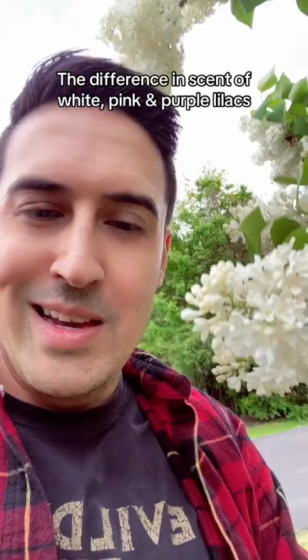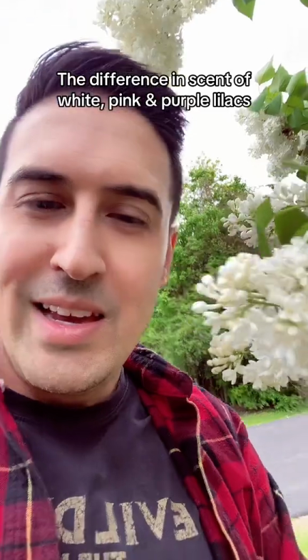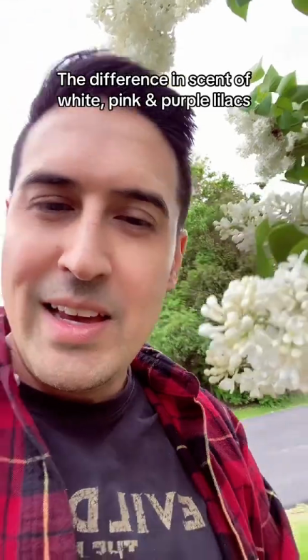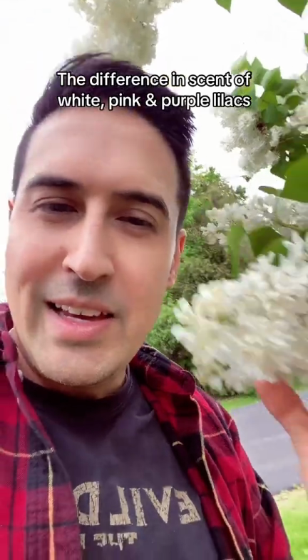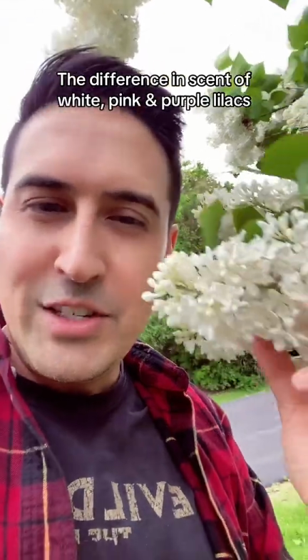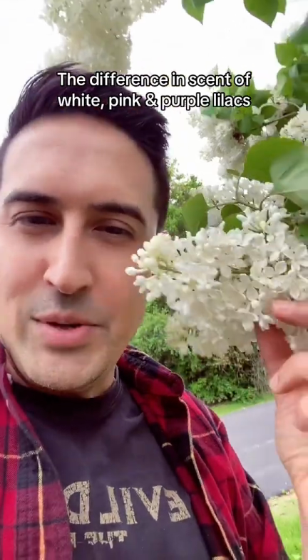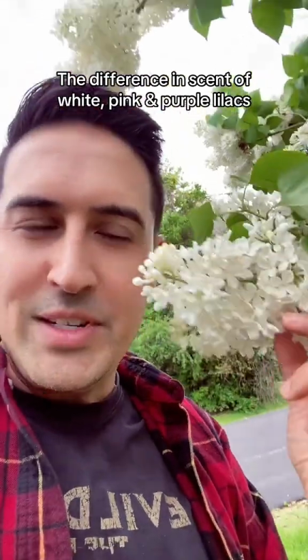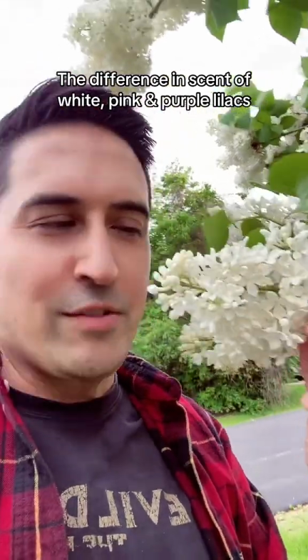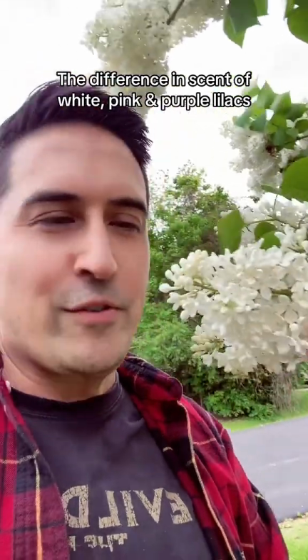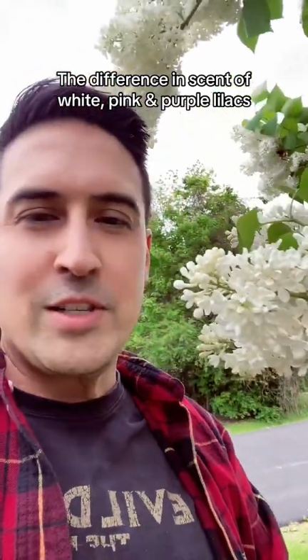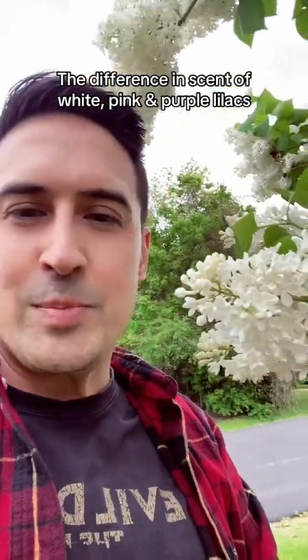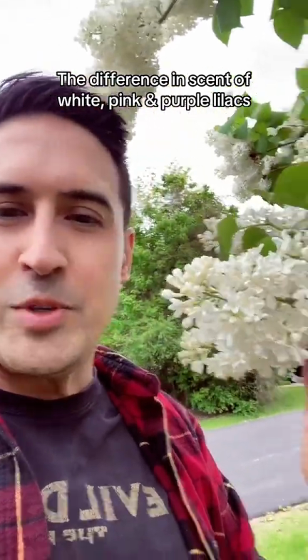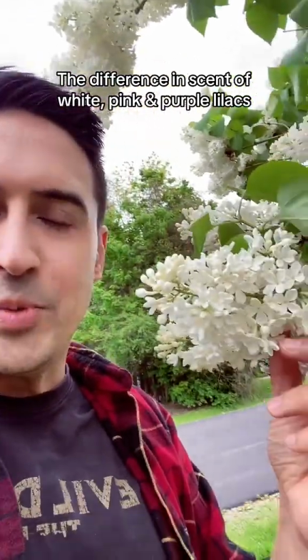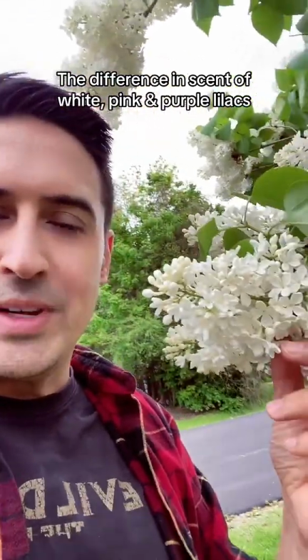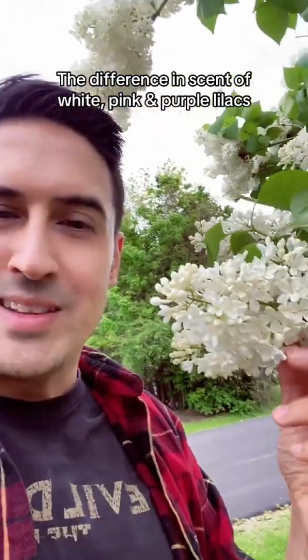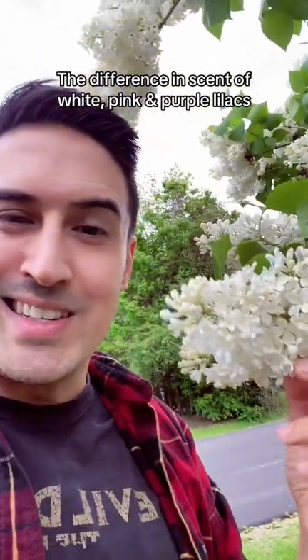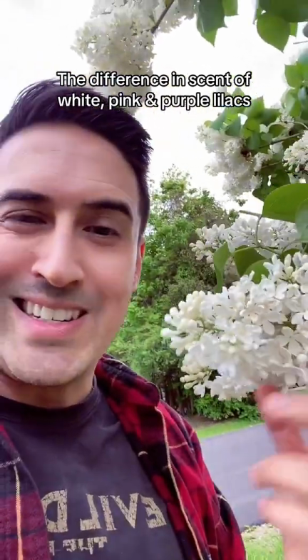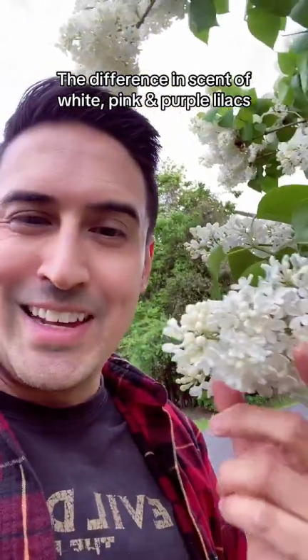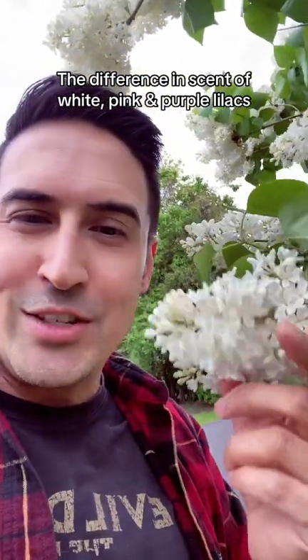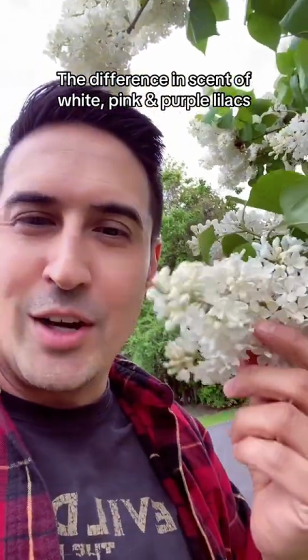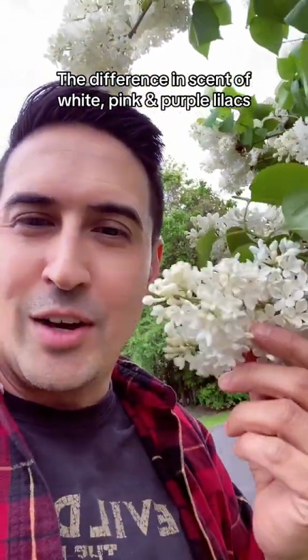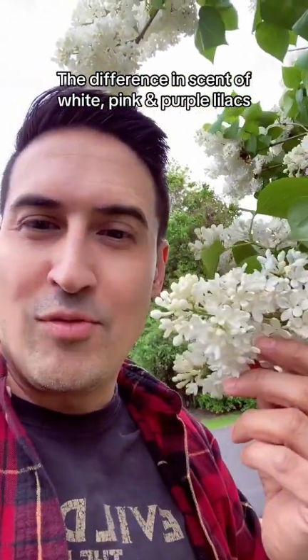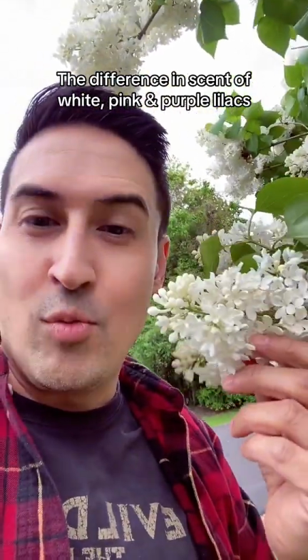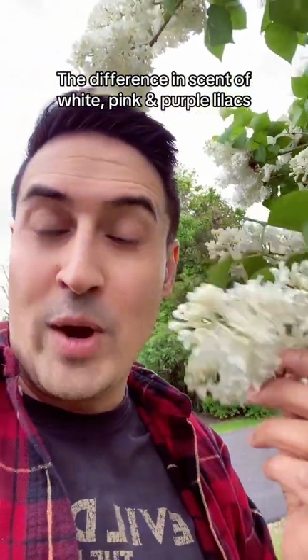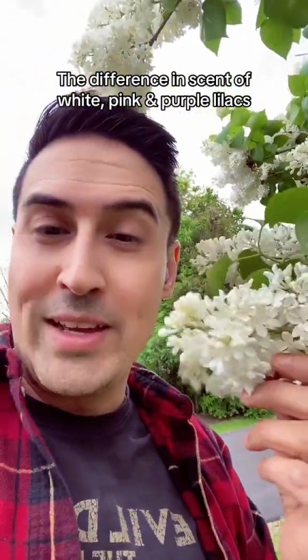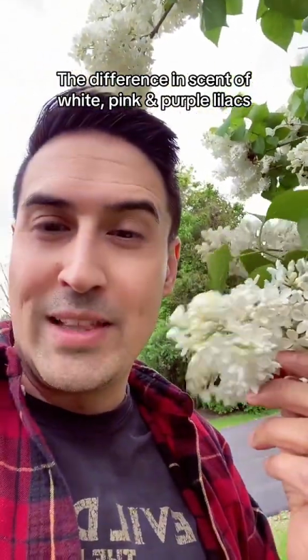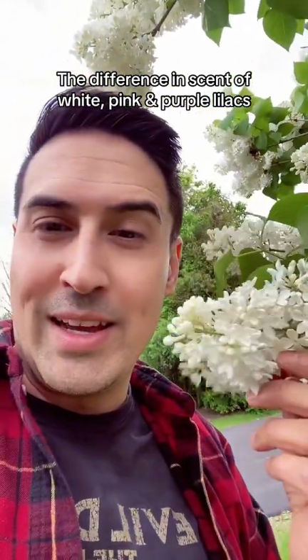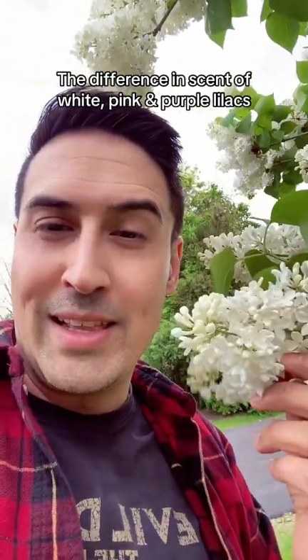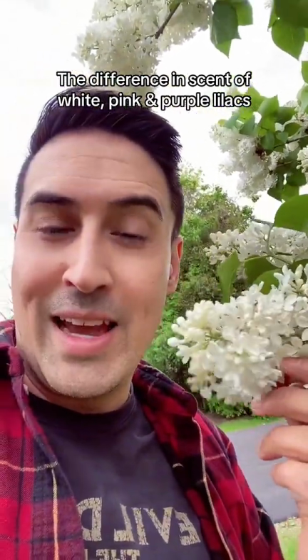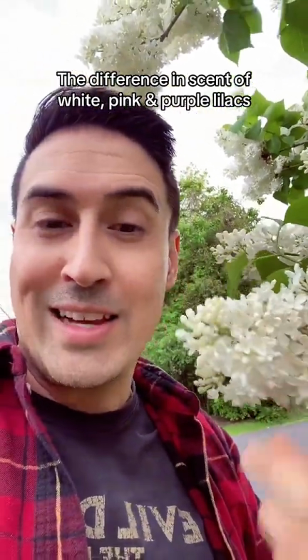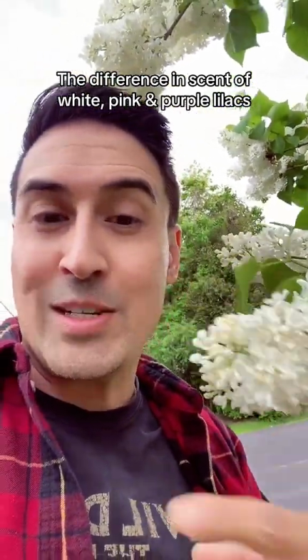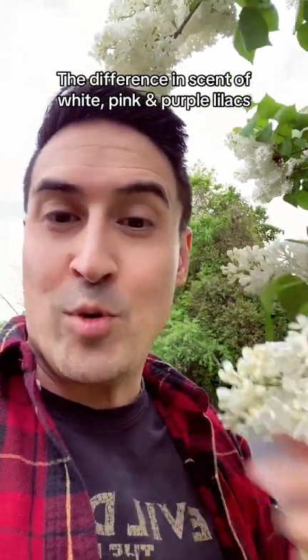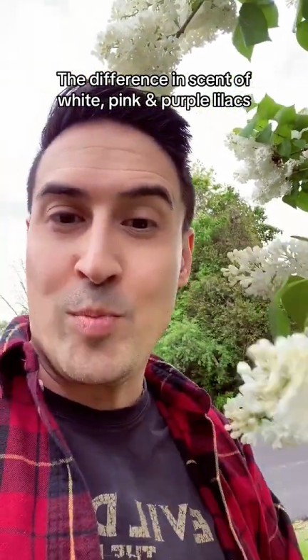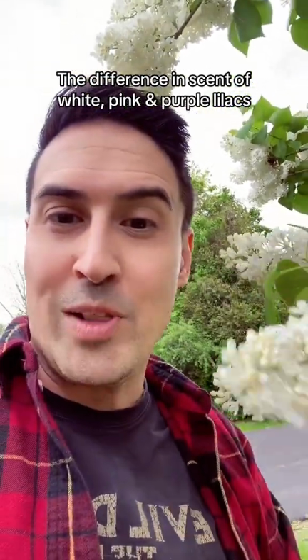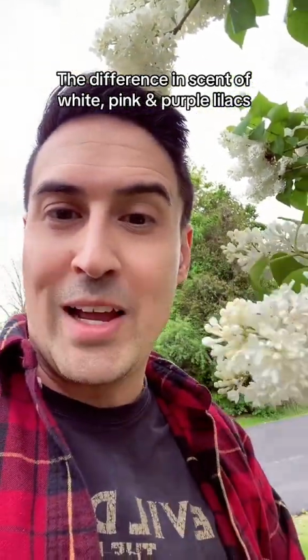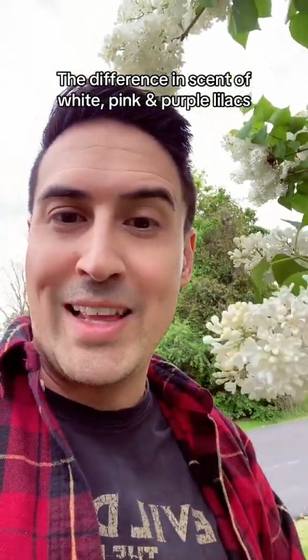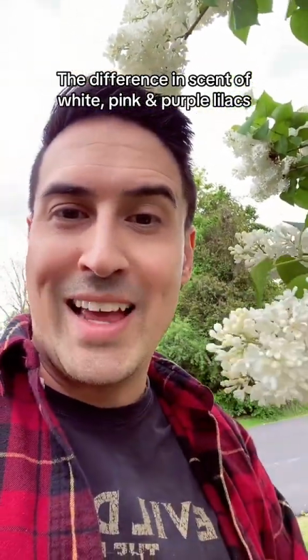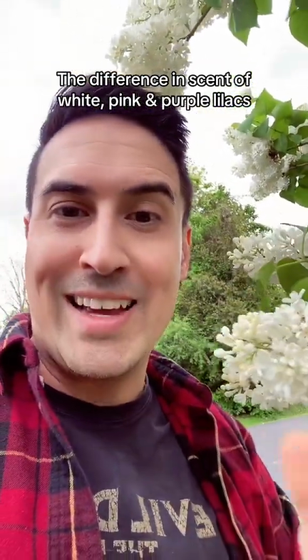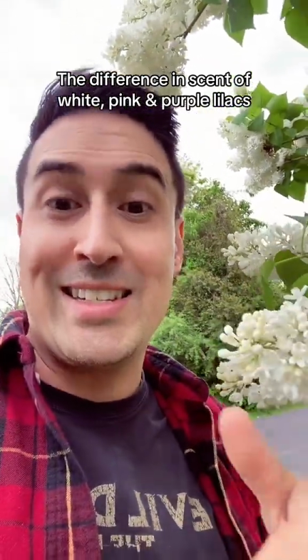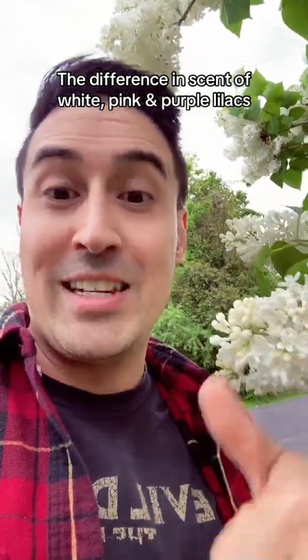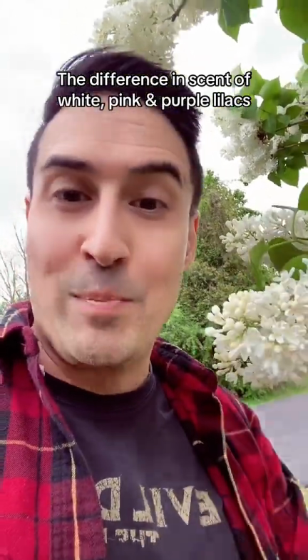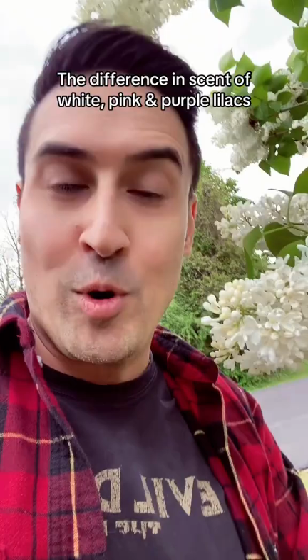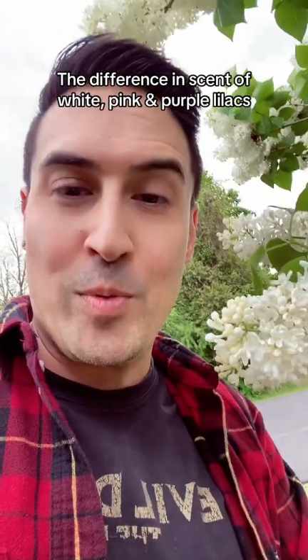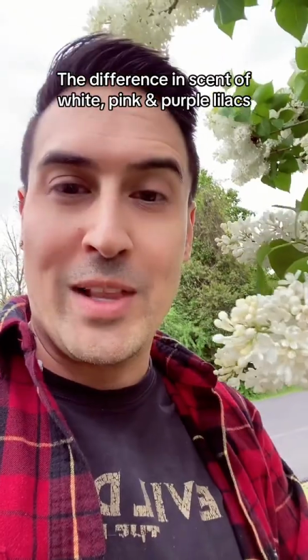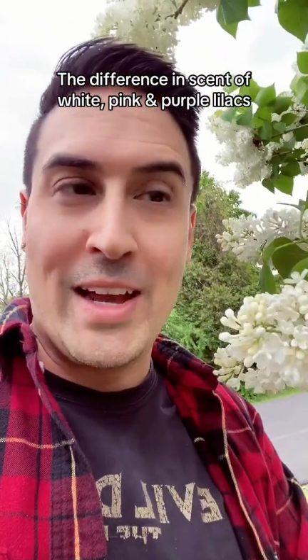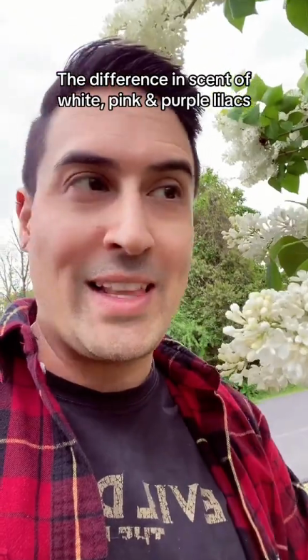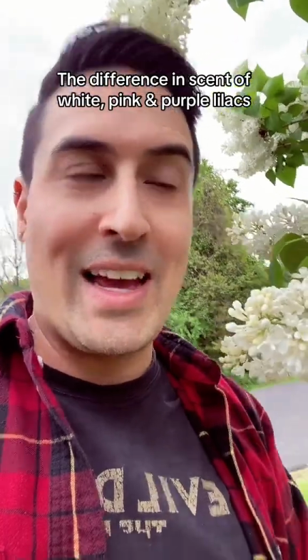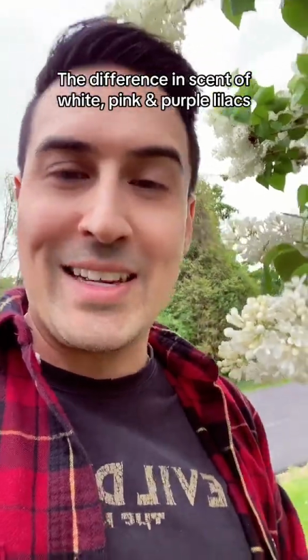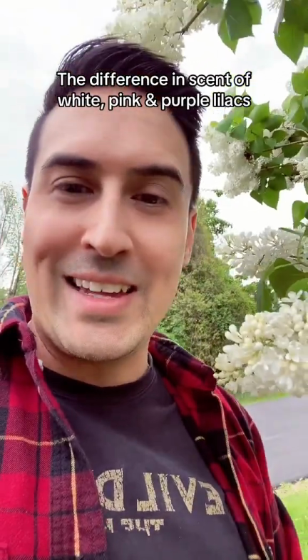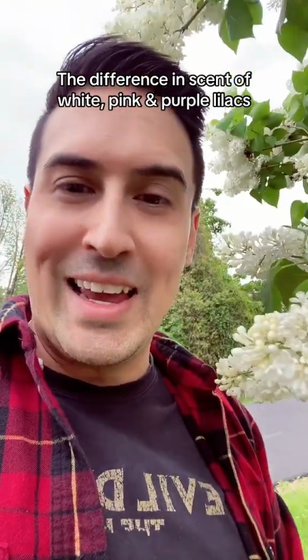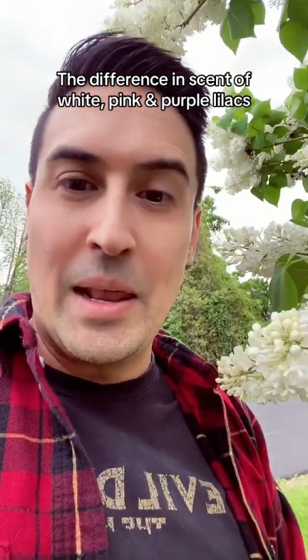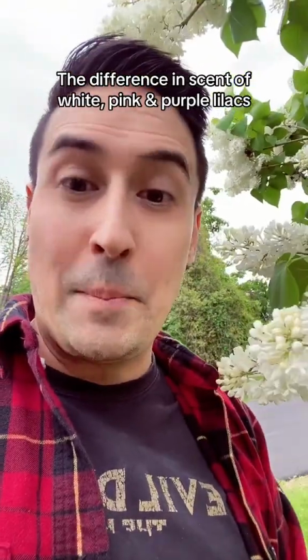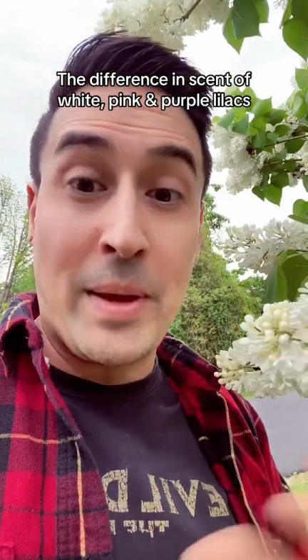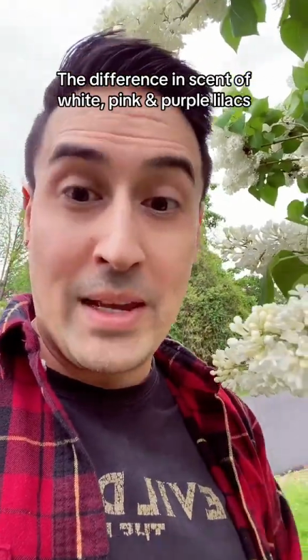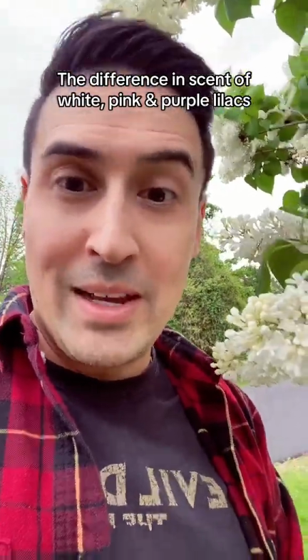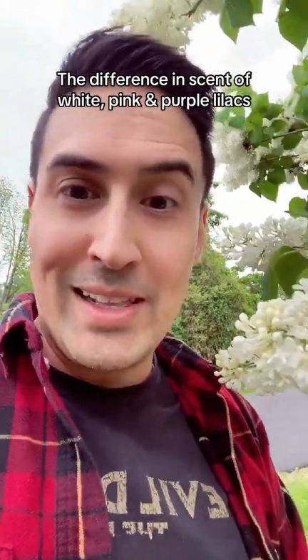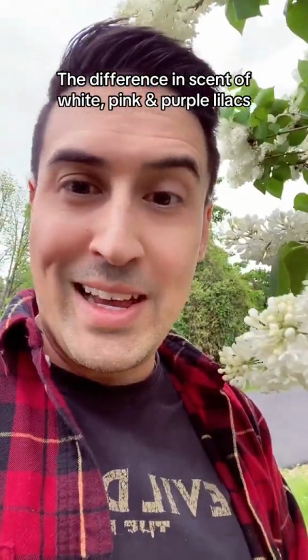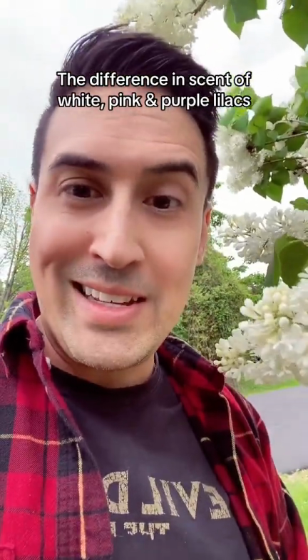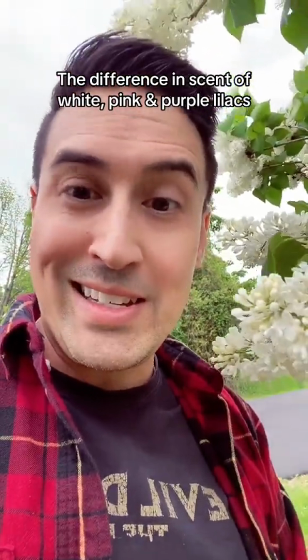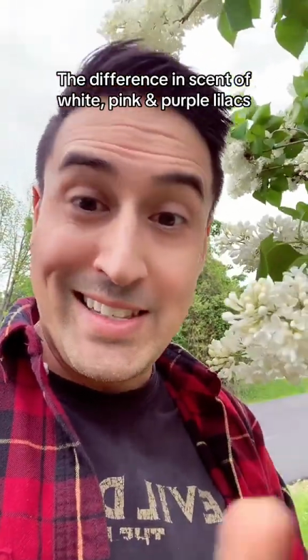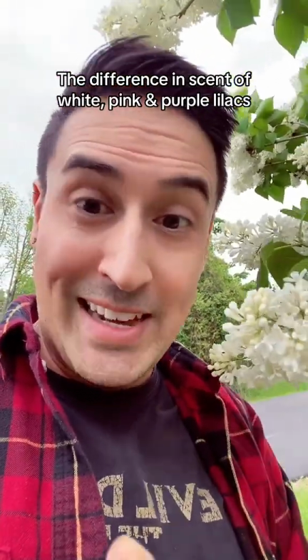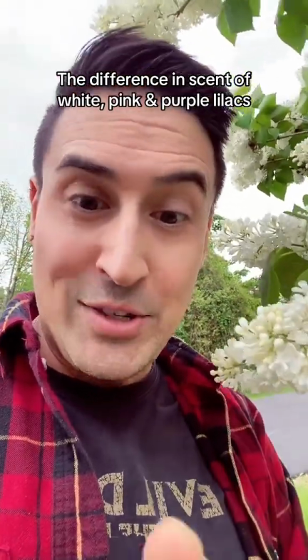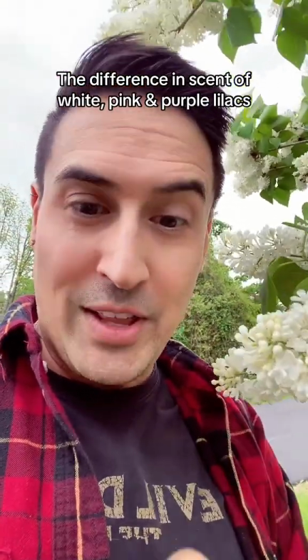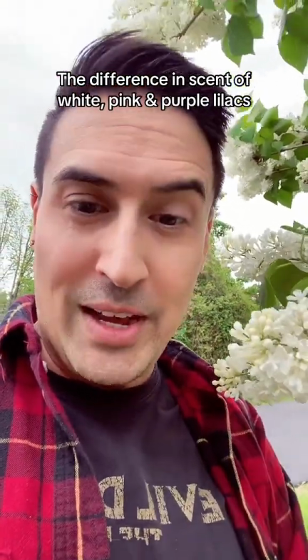Is there a difference between the scent of white lilacs, purple lilacs, deep purple lilacs, and pink lilacs? Let's answer that.